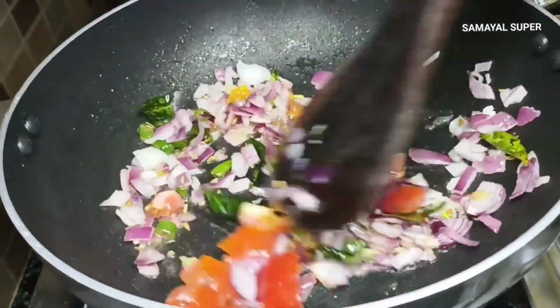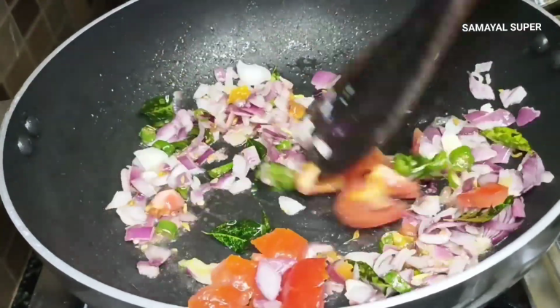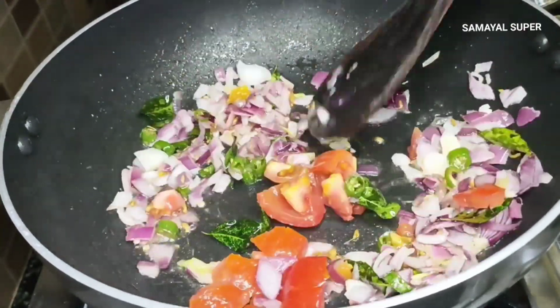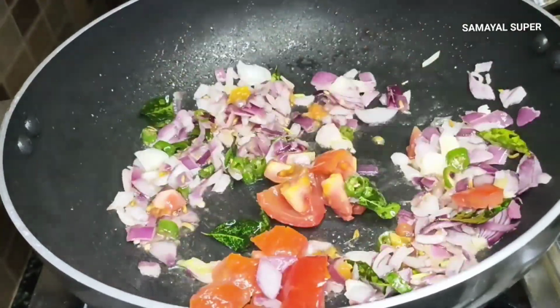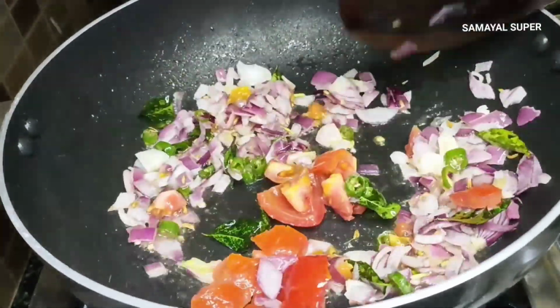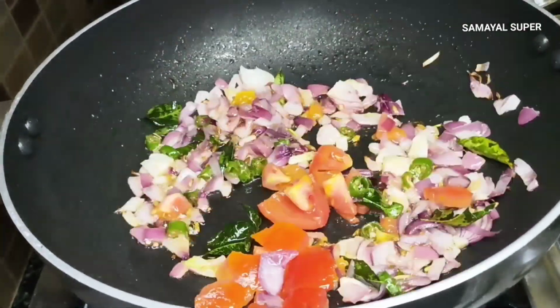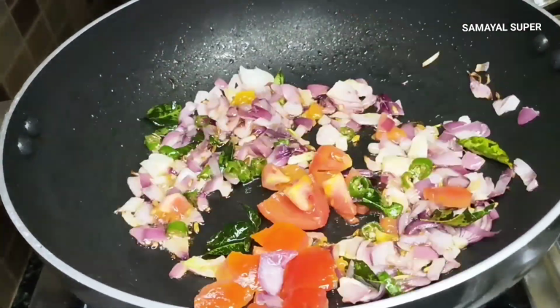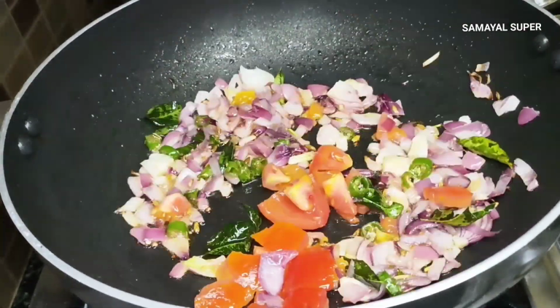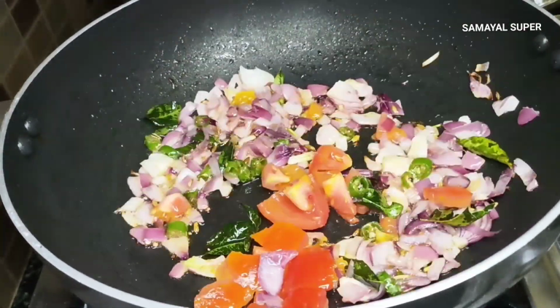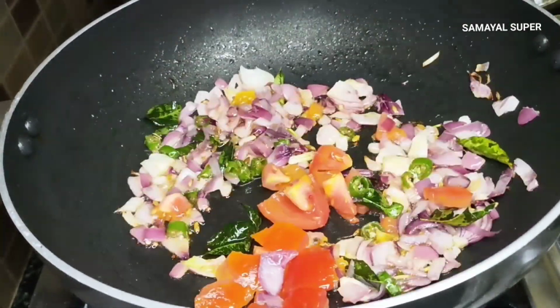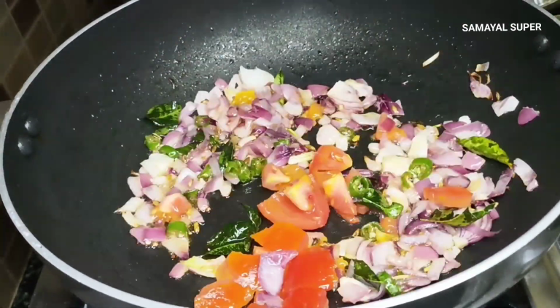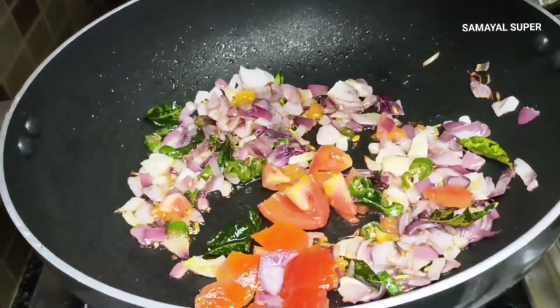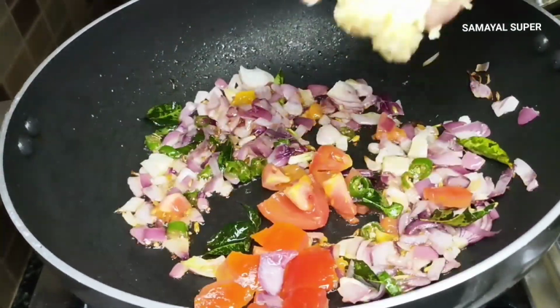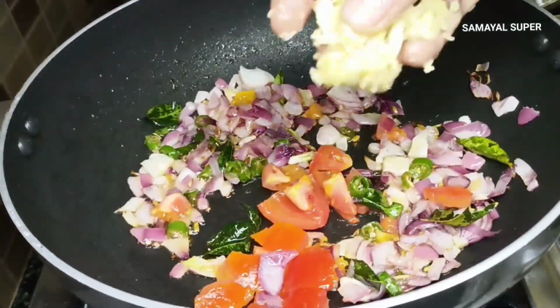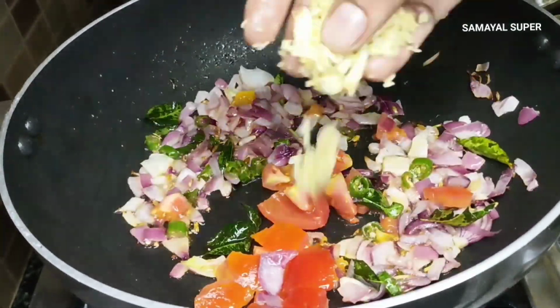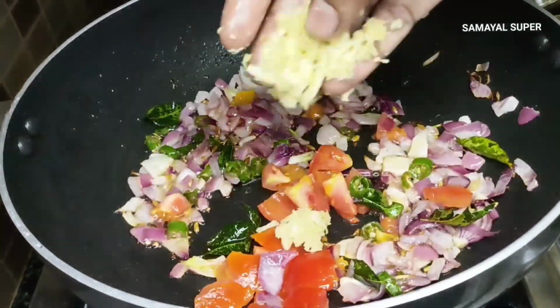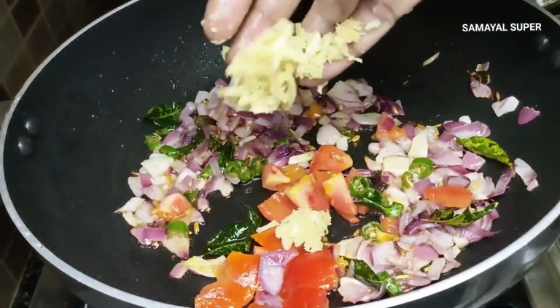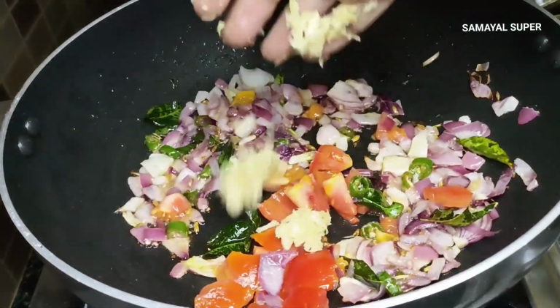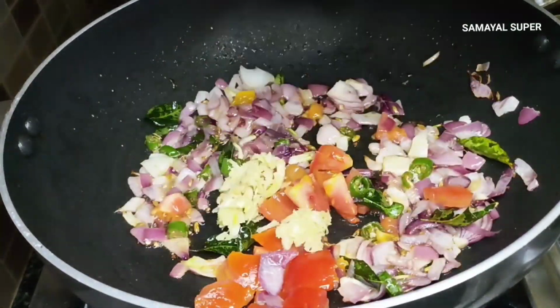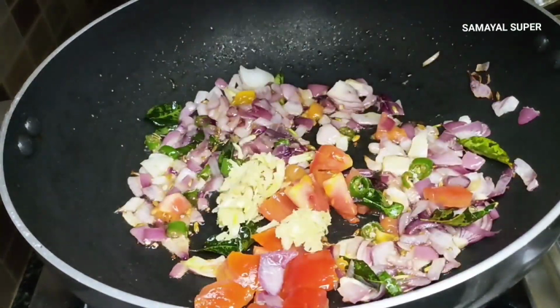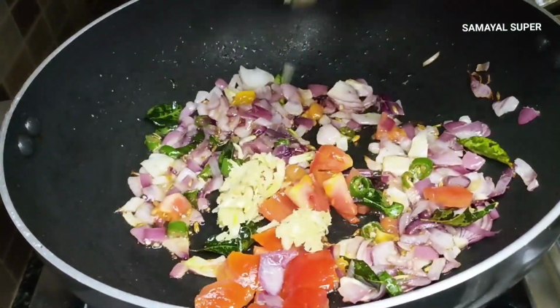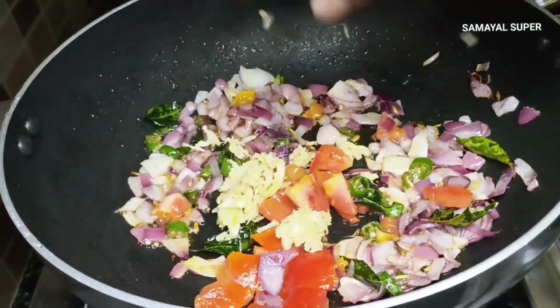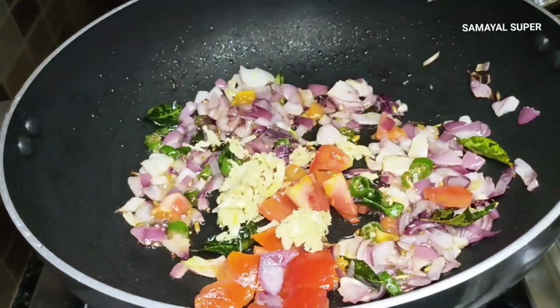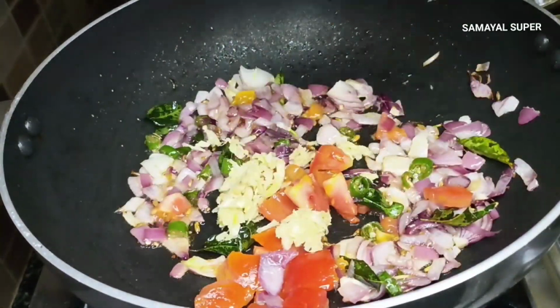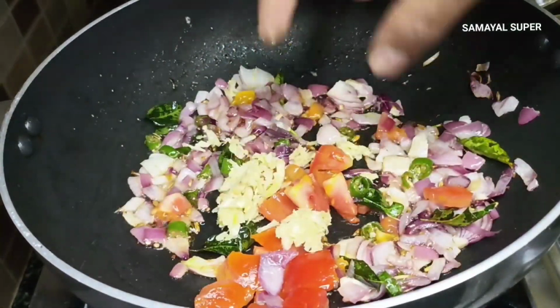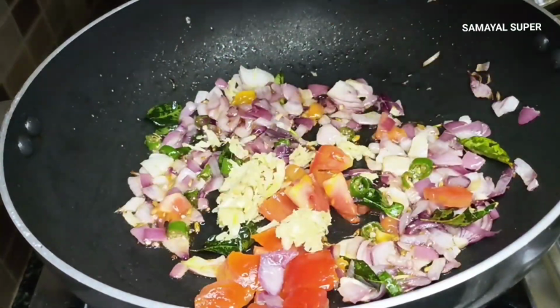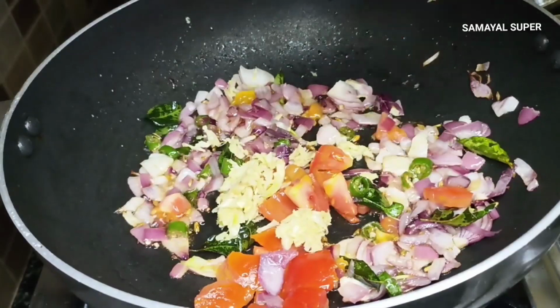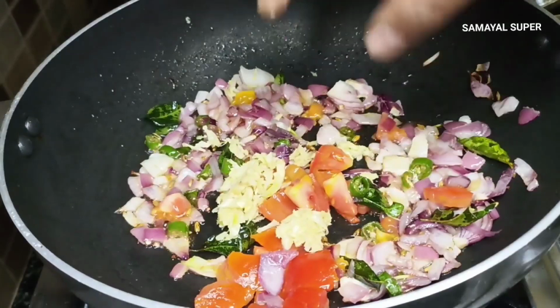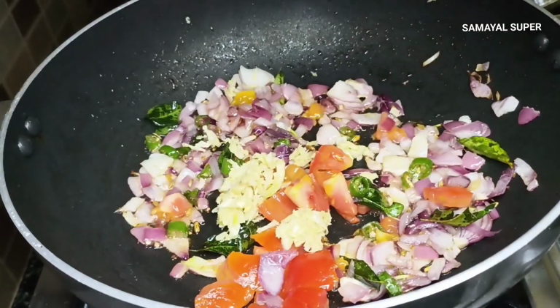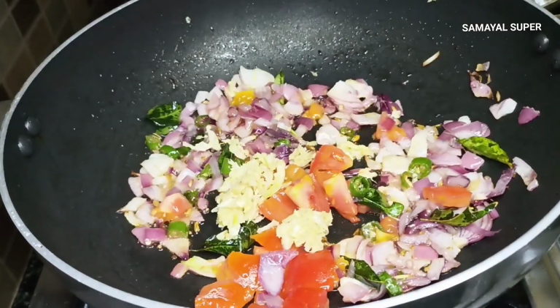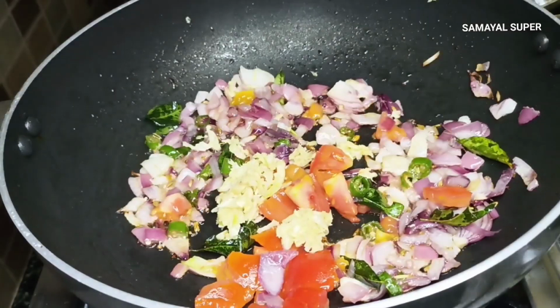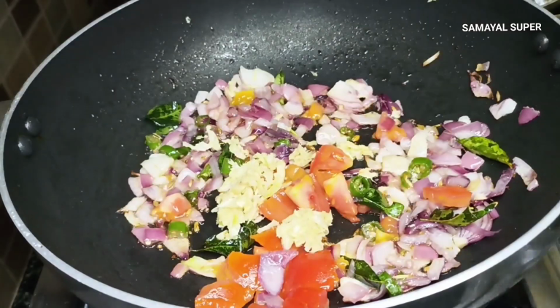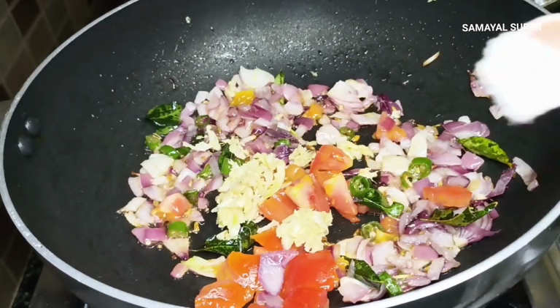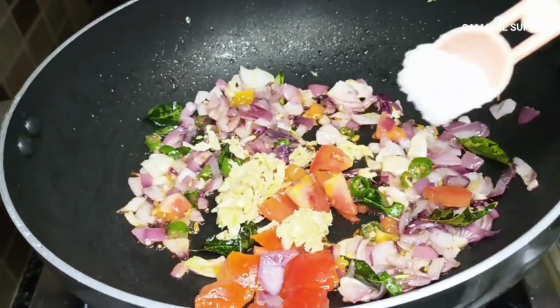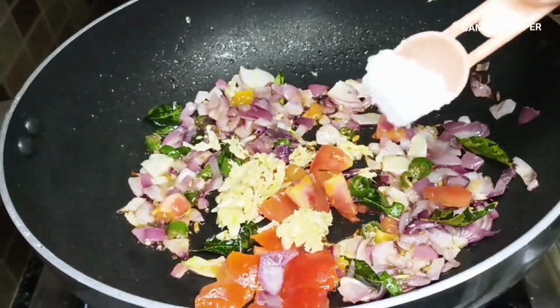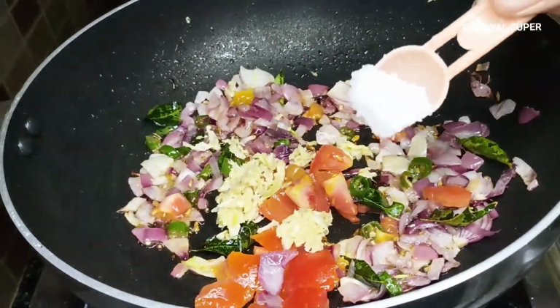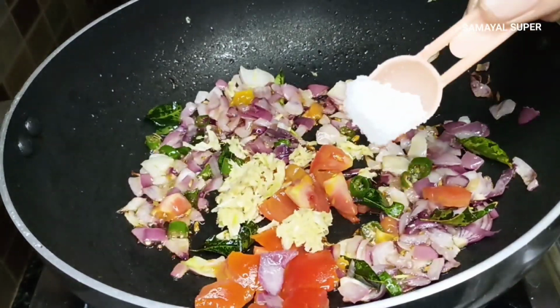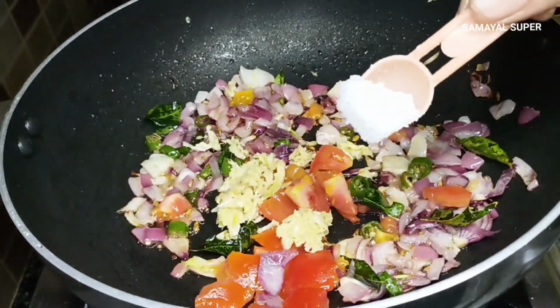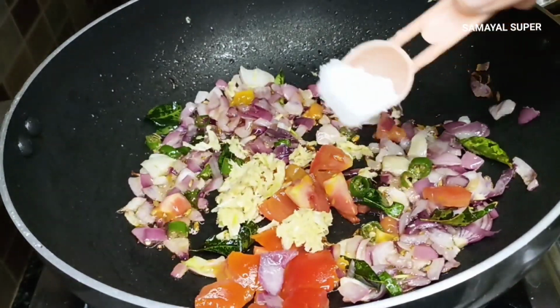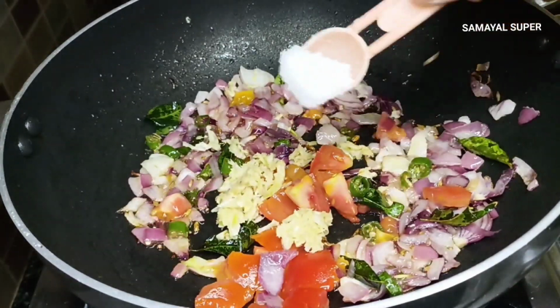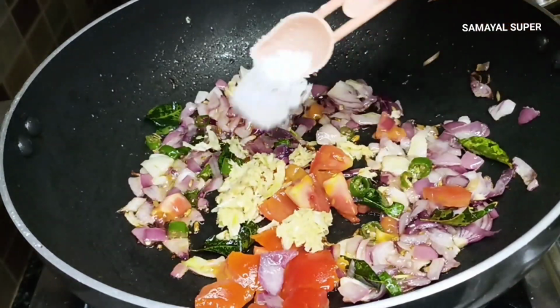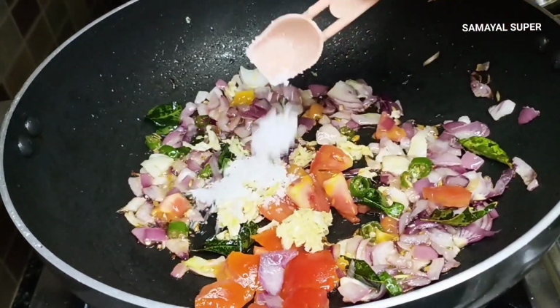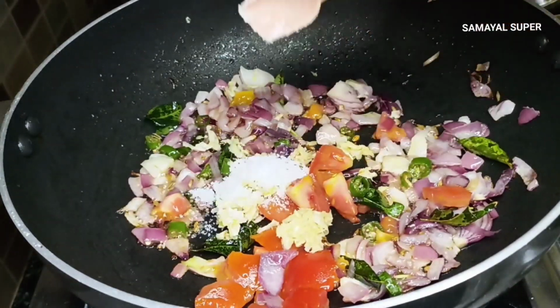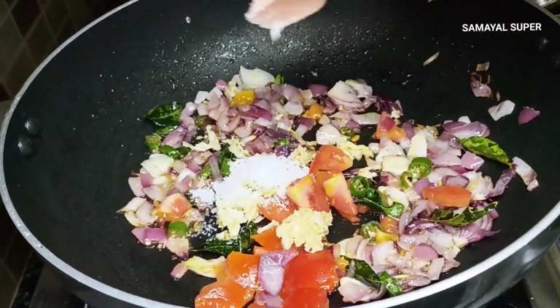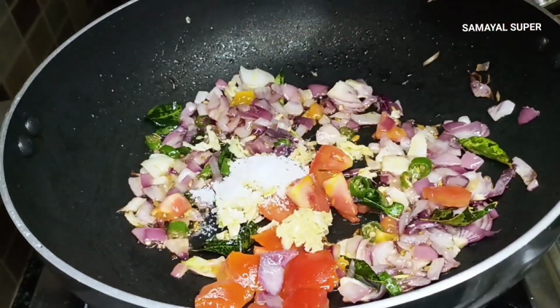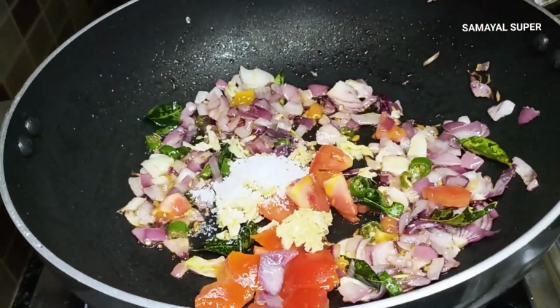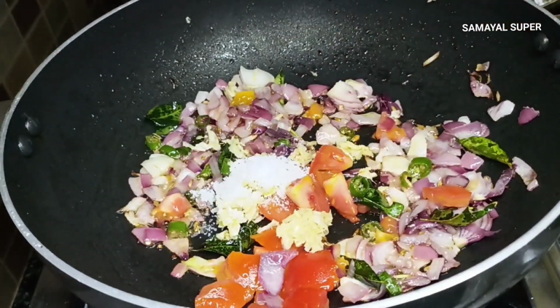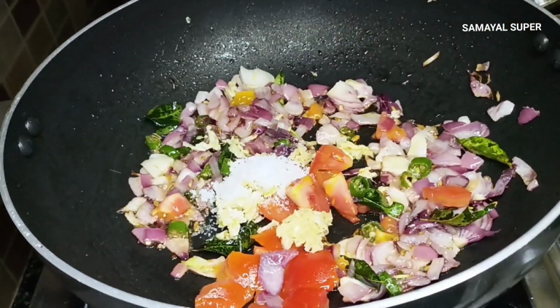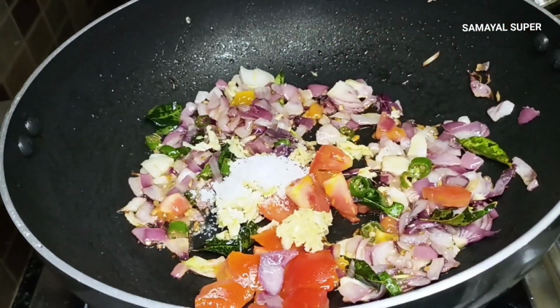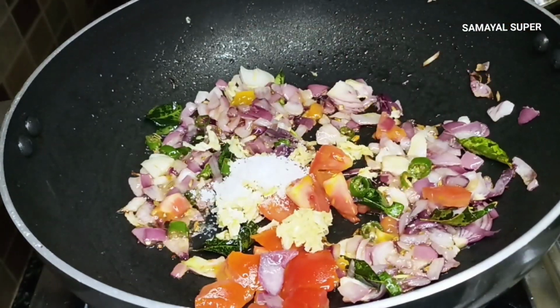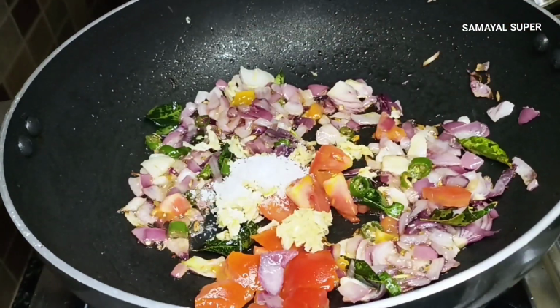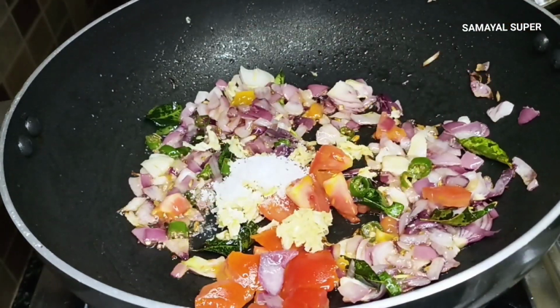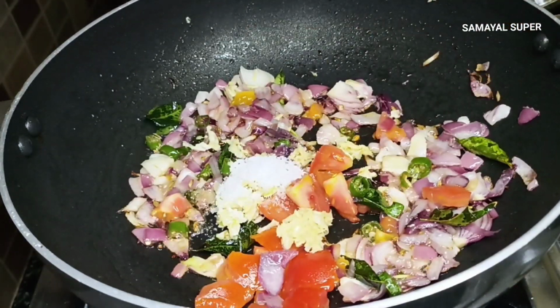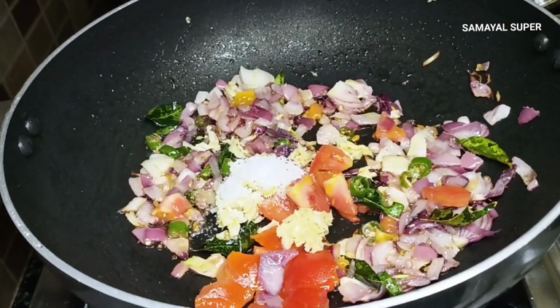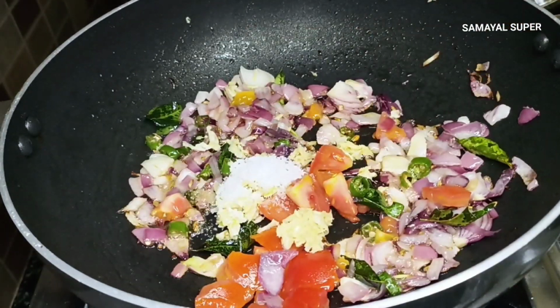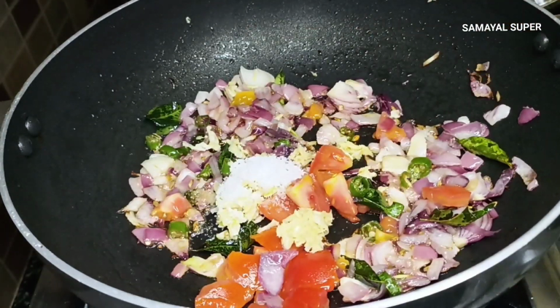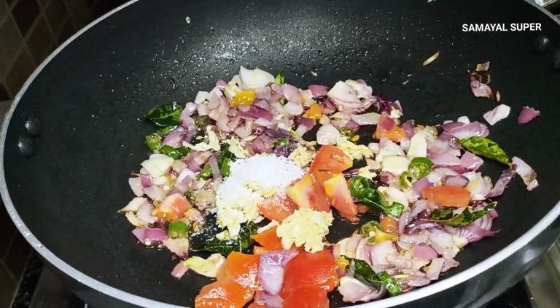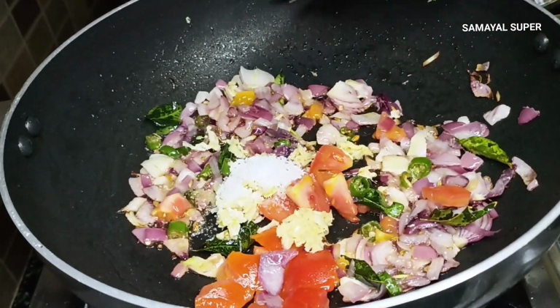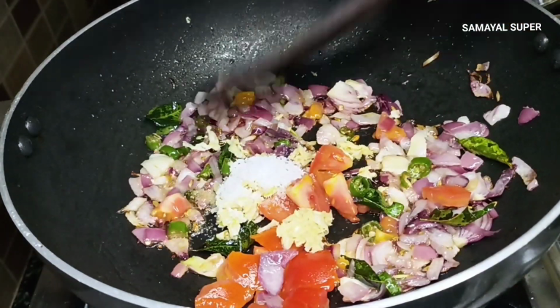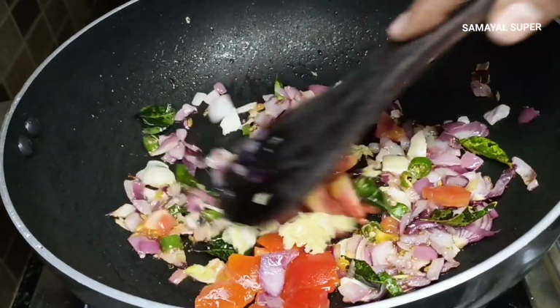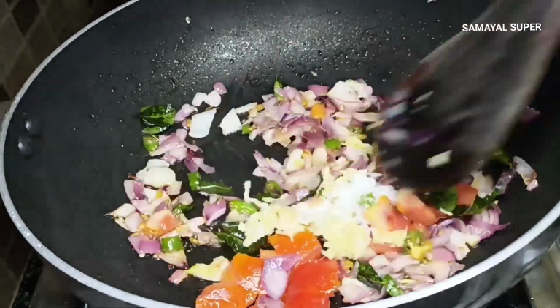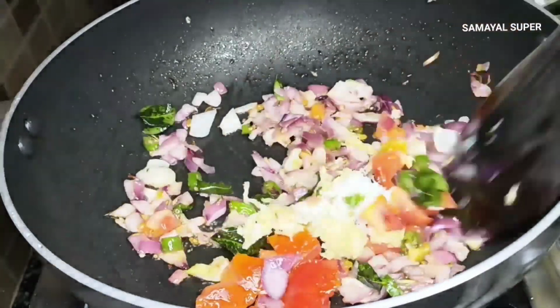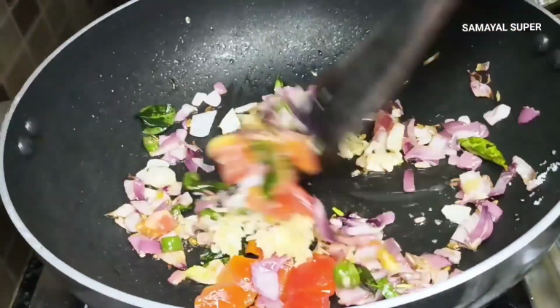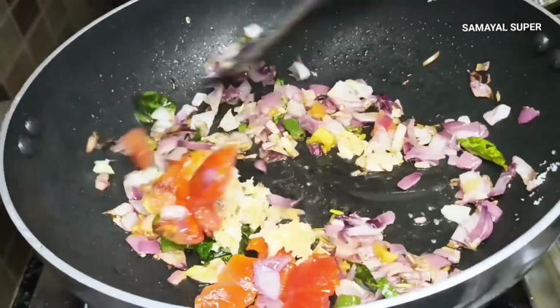Let's start cooking in the pan: 3 tsp cooking oil, 1-2 tsp soombu (fennel), 1 vengay (onion), 1 tsp salt.